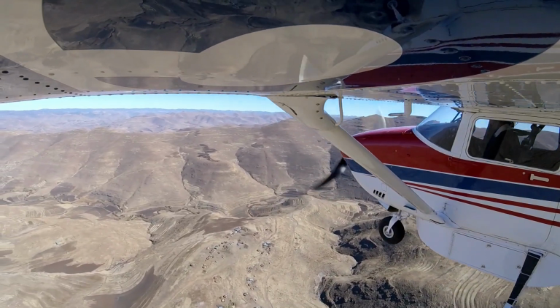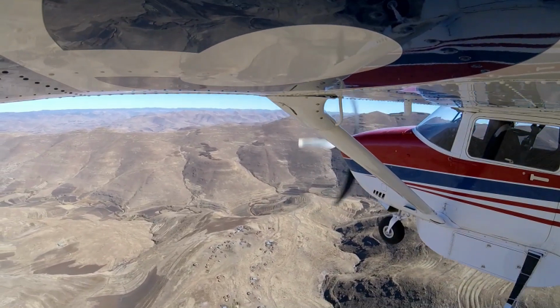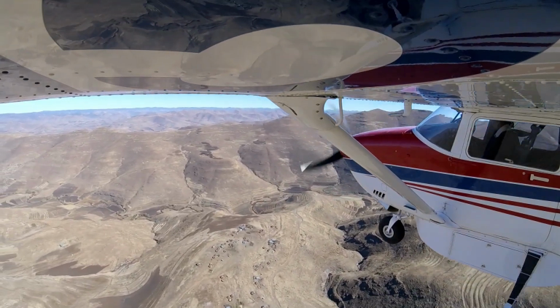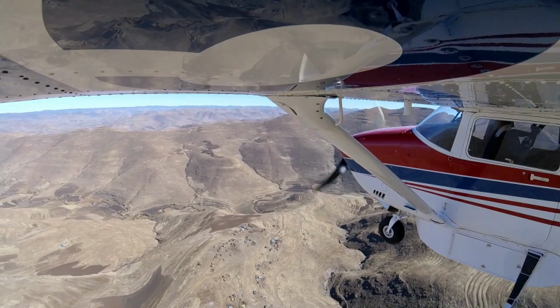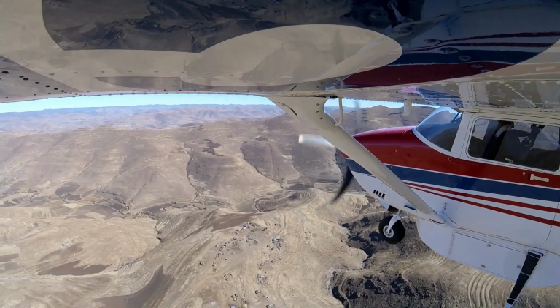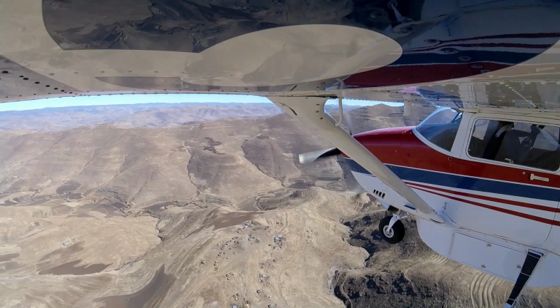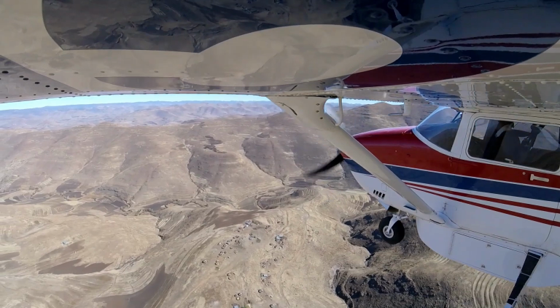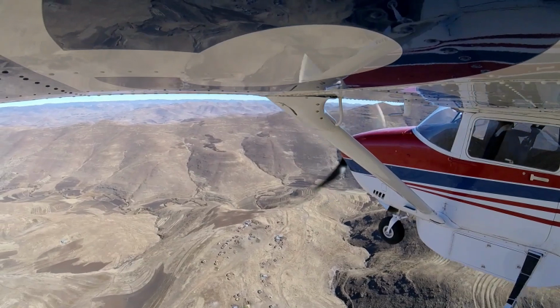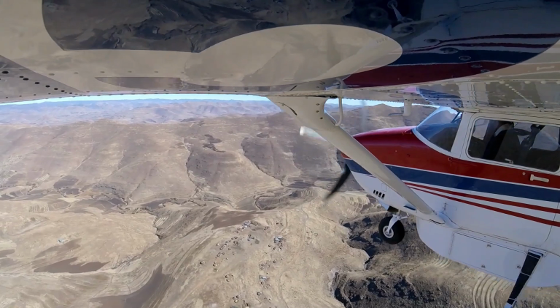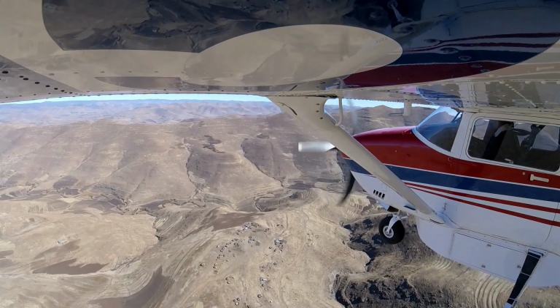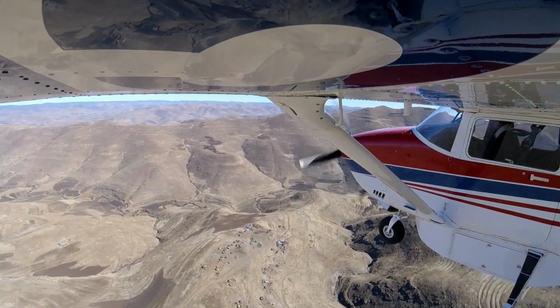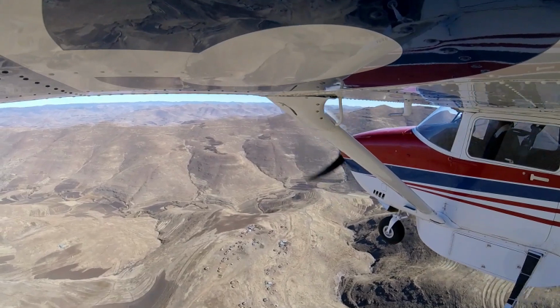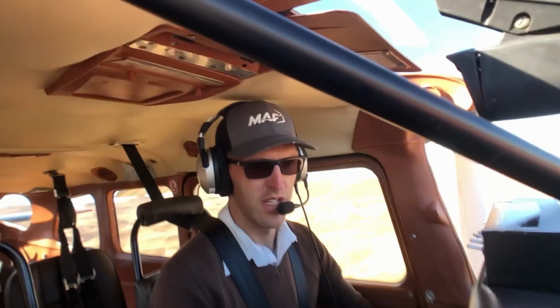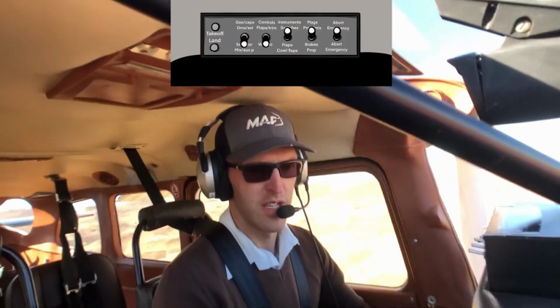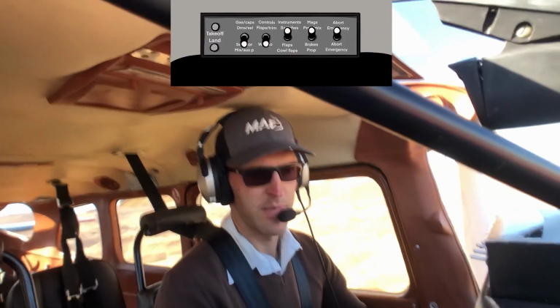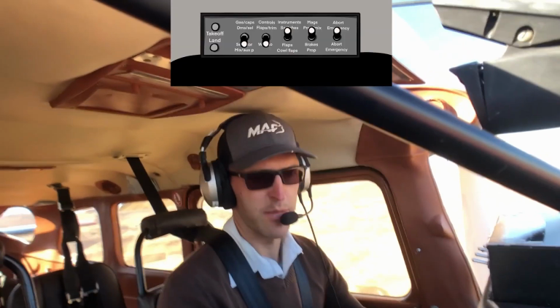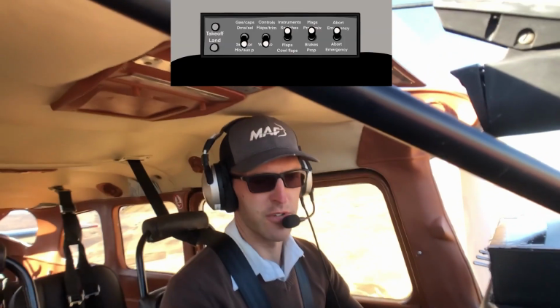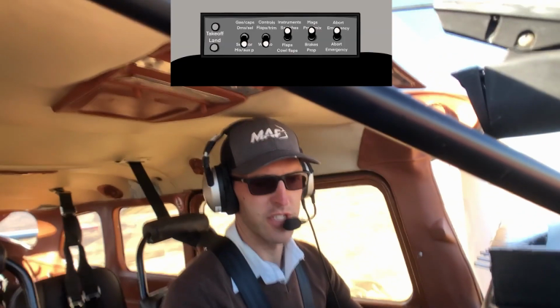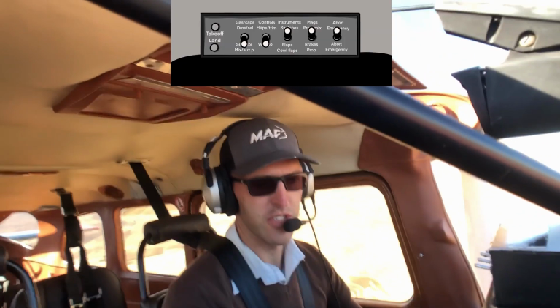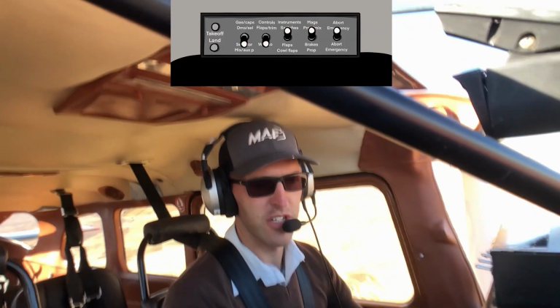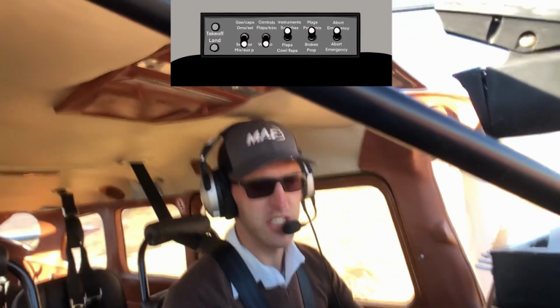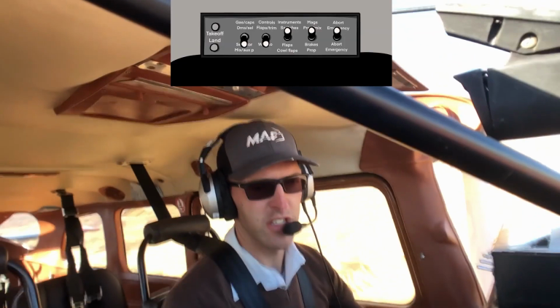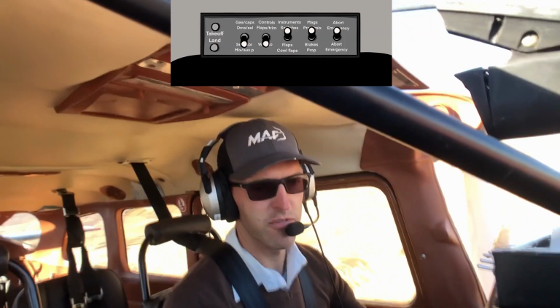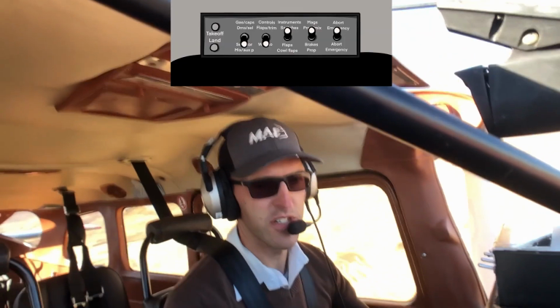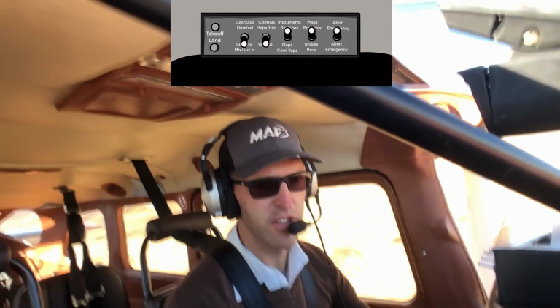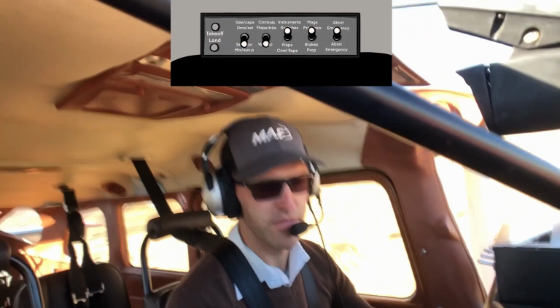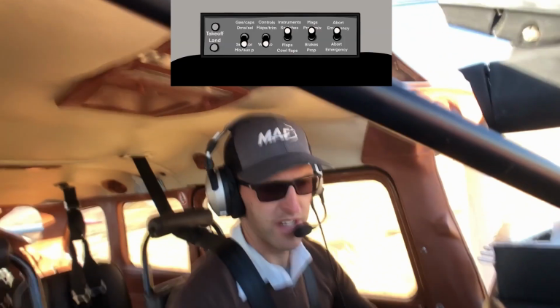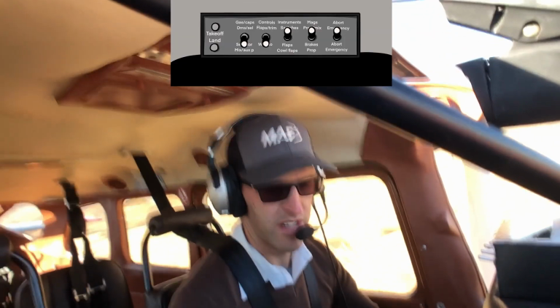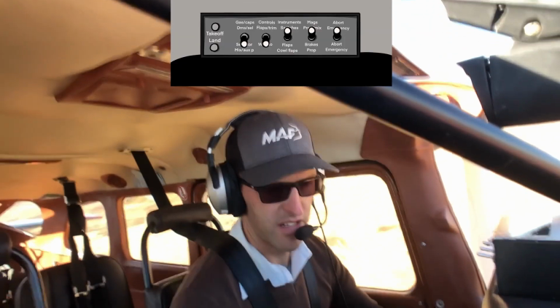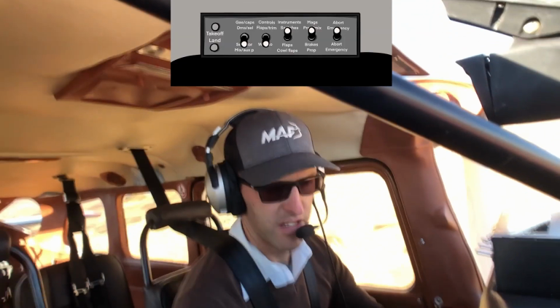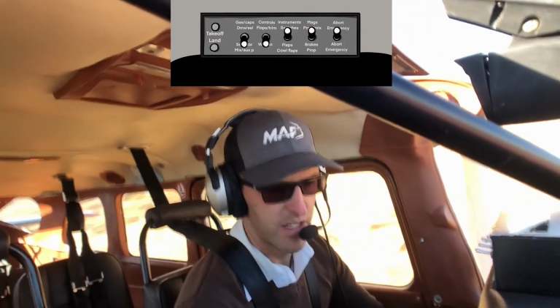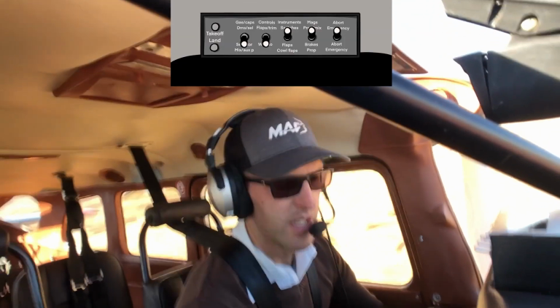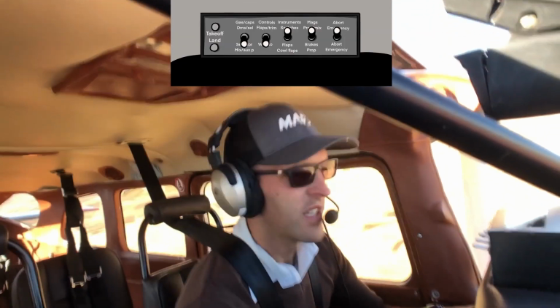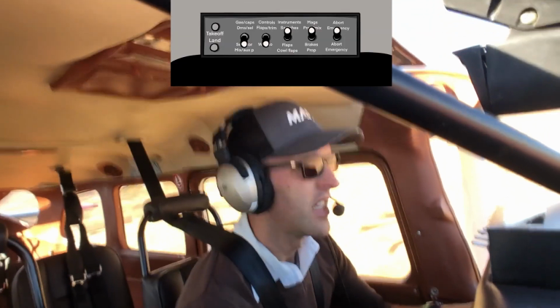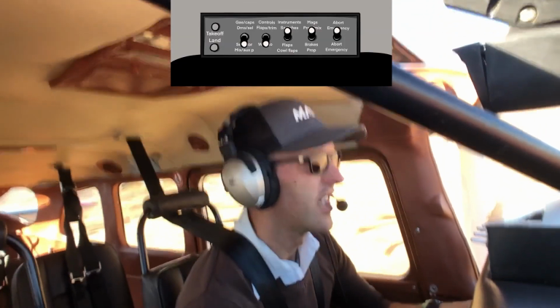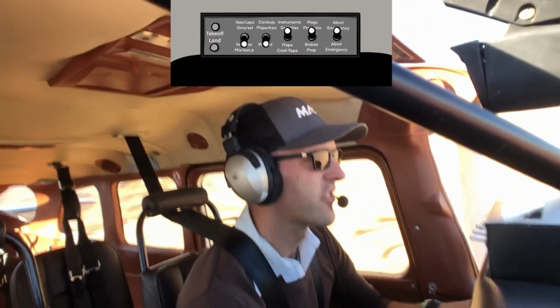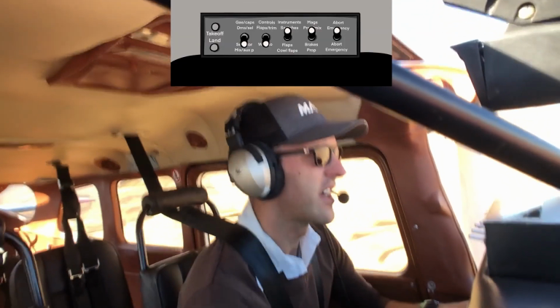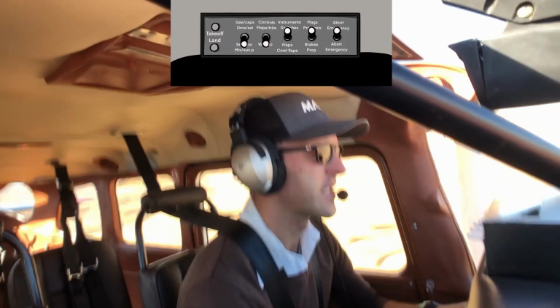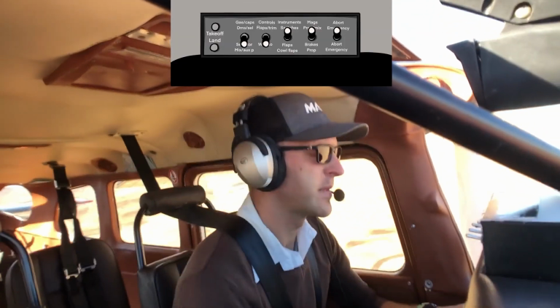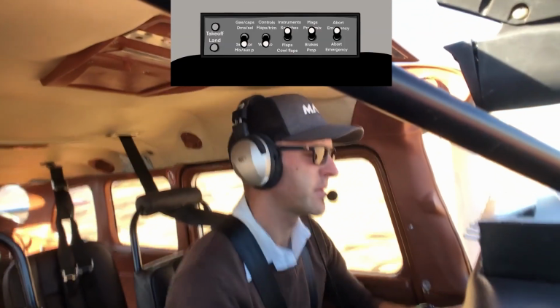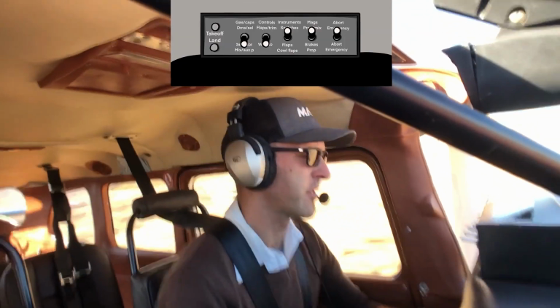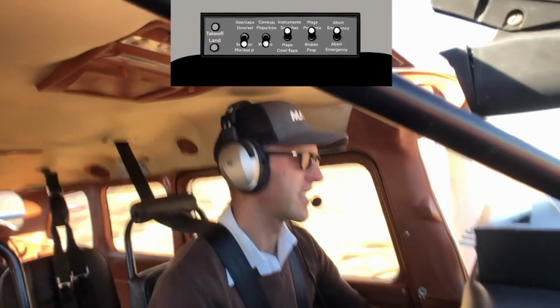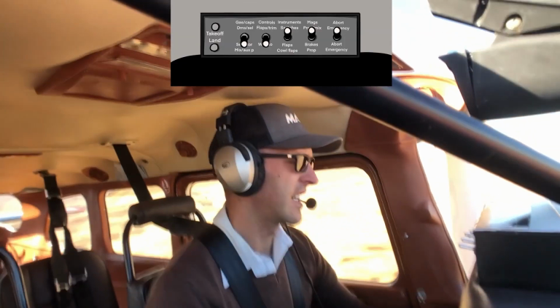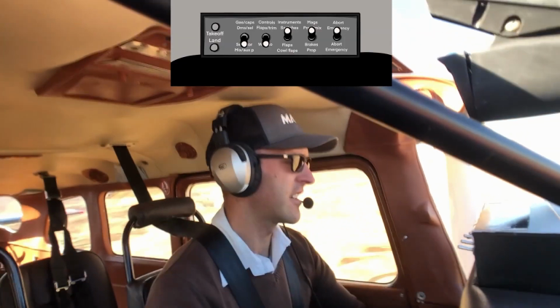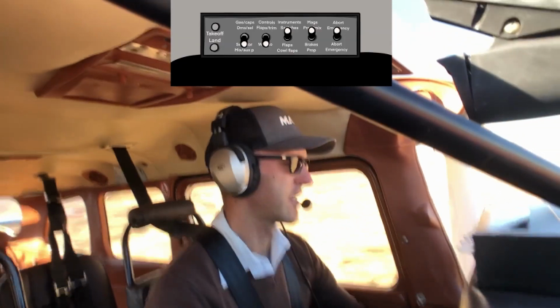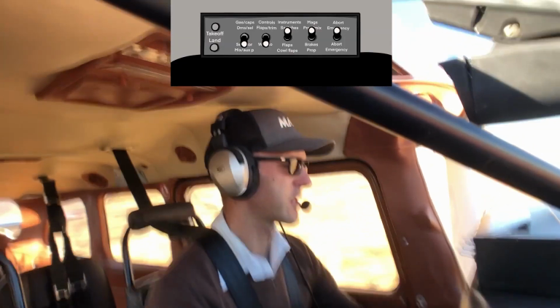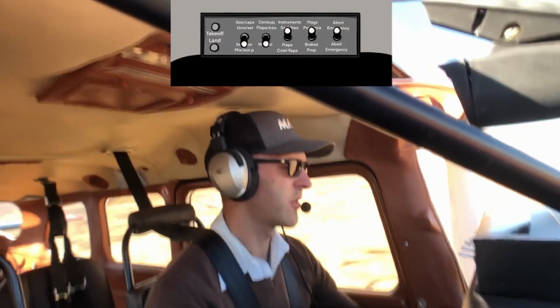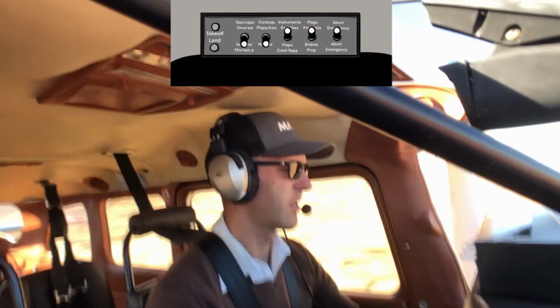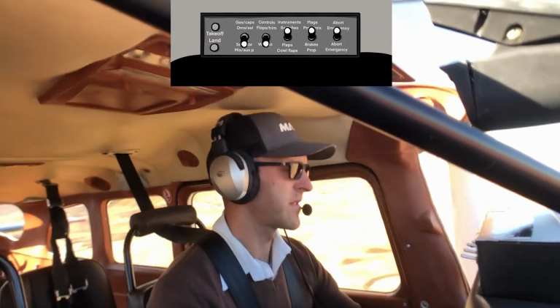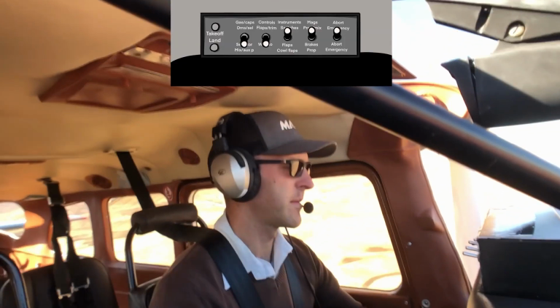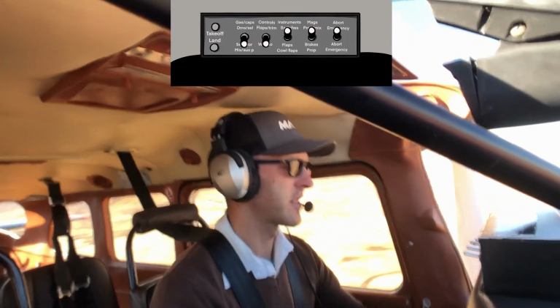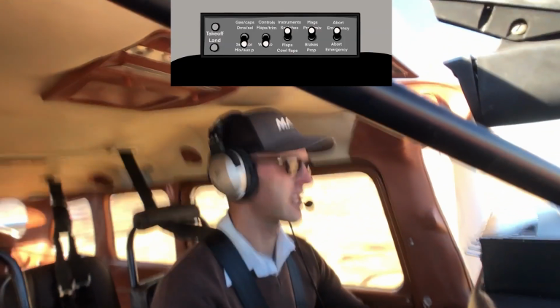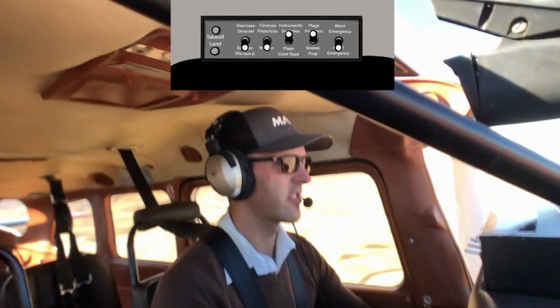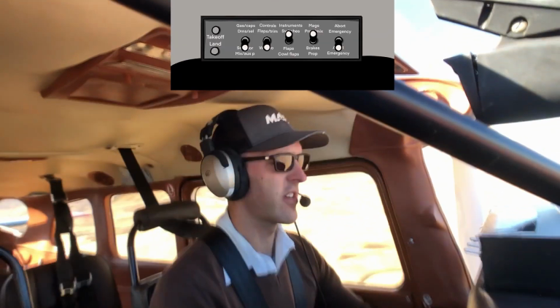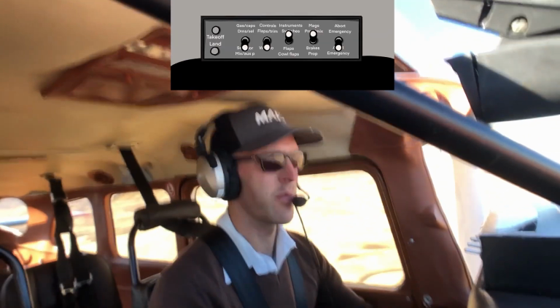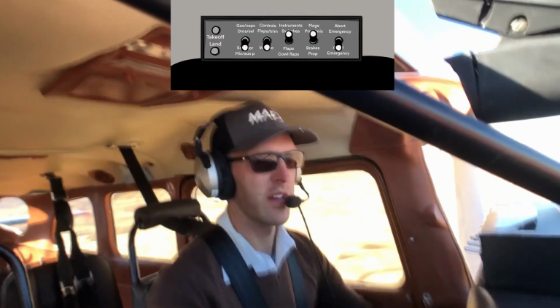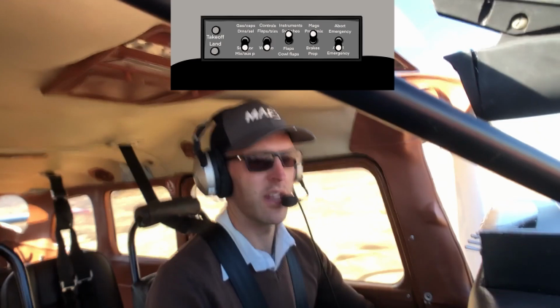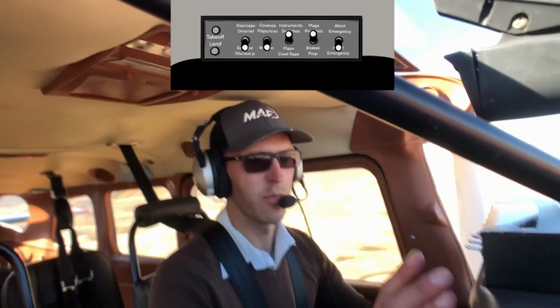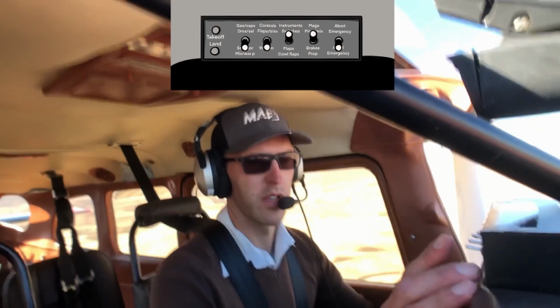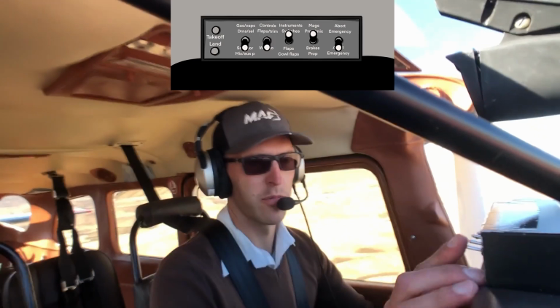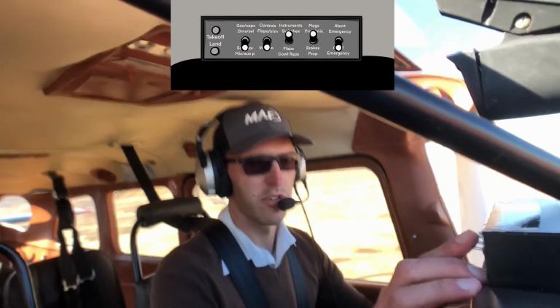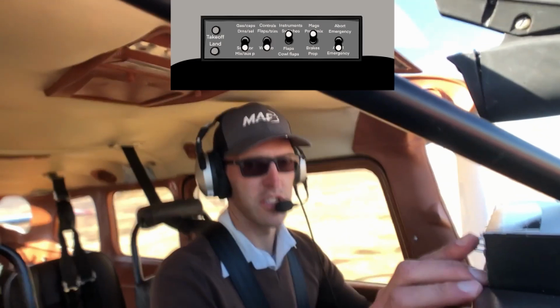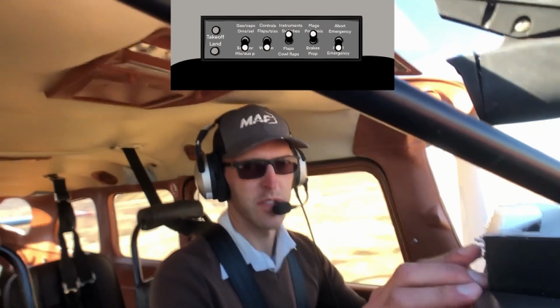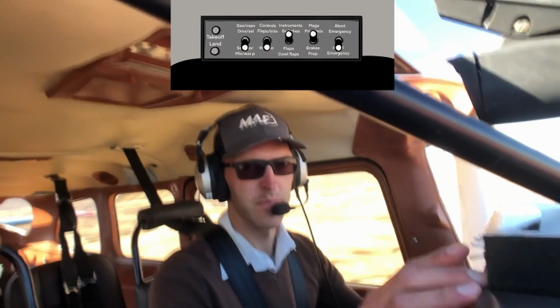The go-around procedure is briefed. My abort is crossing the ridge on short final — if ground speed is more than 80 knots or if something is on the runway, I will abort.